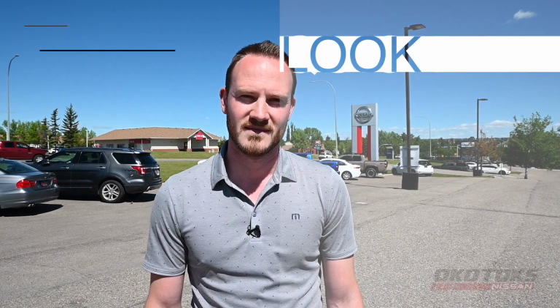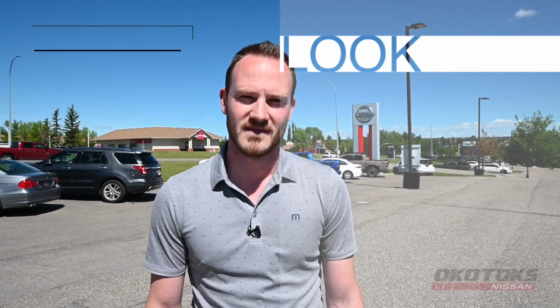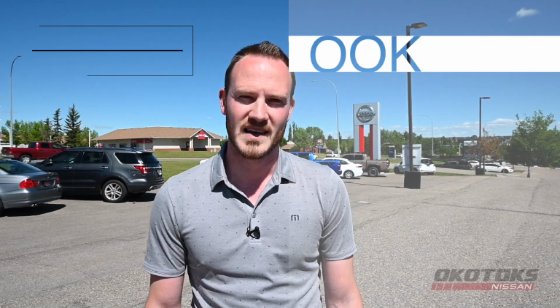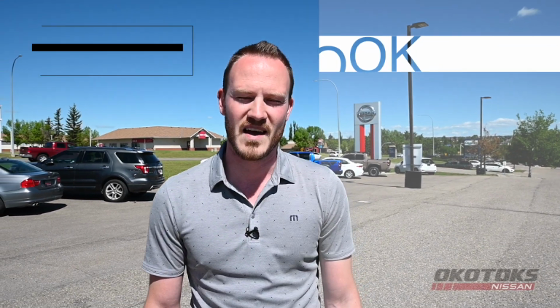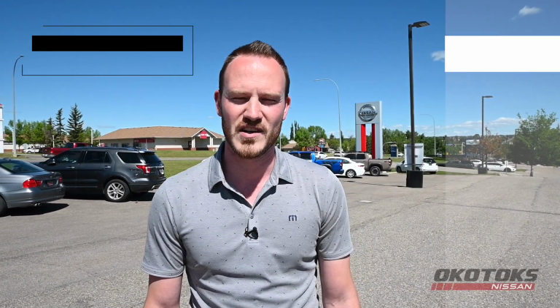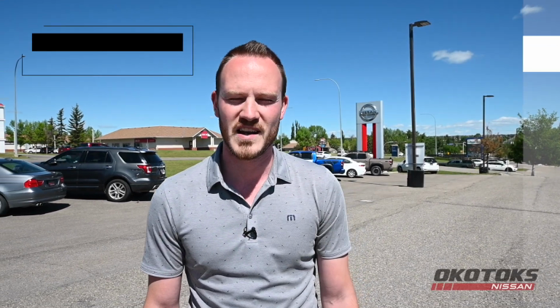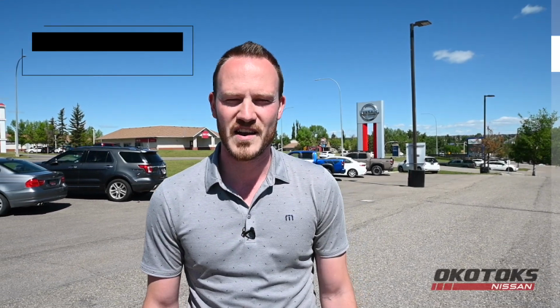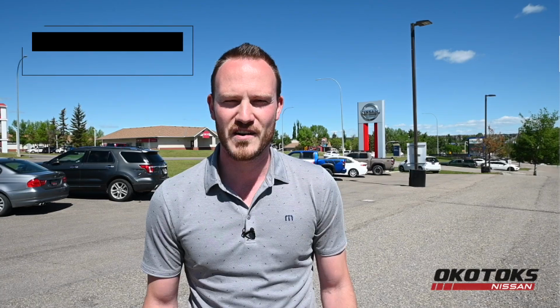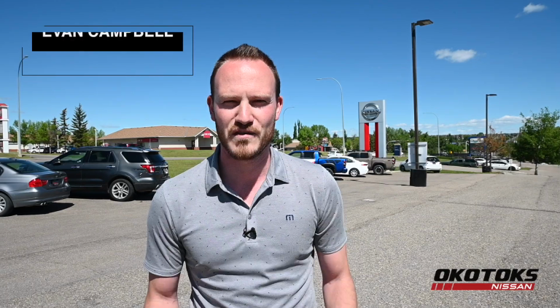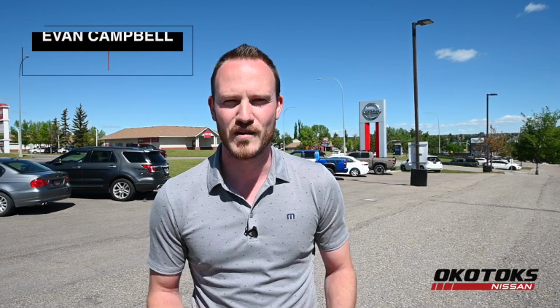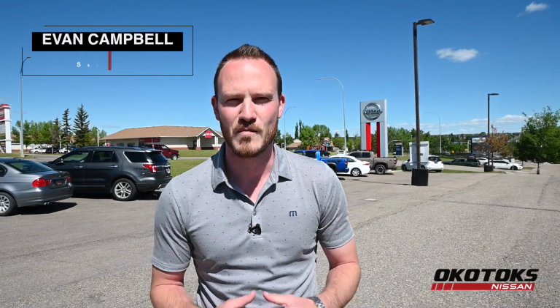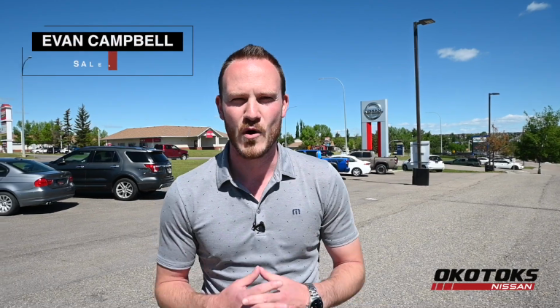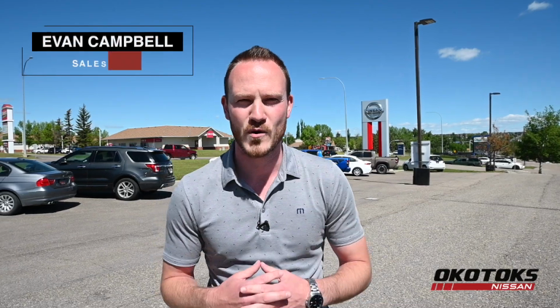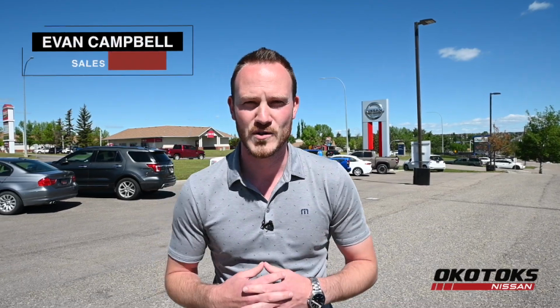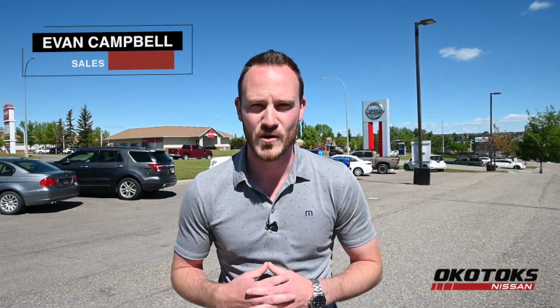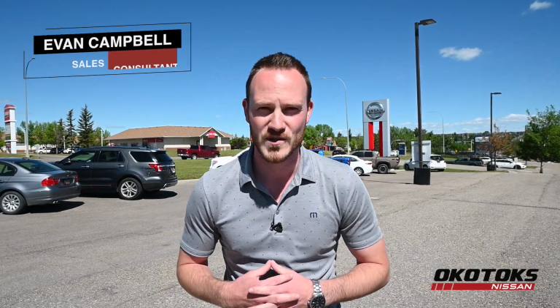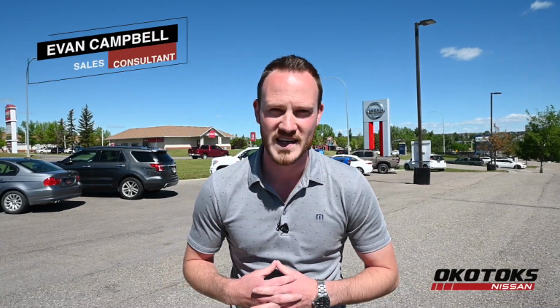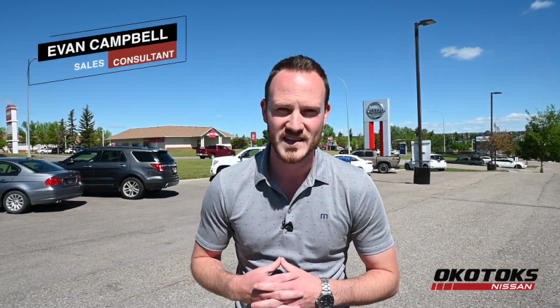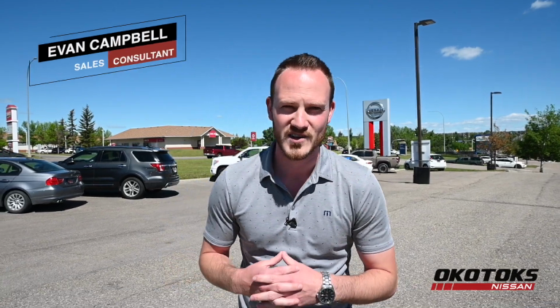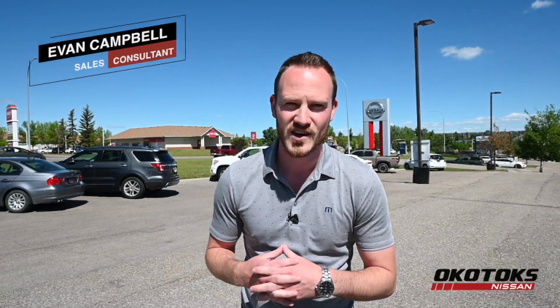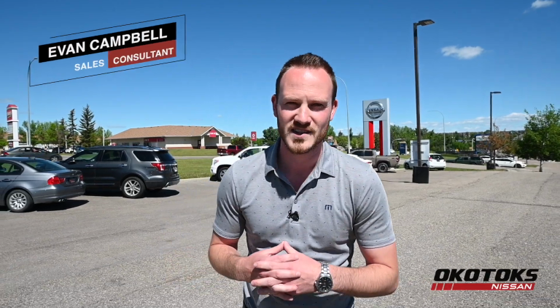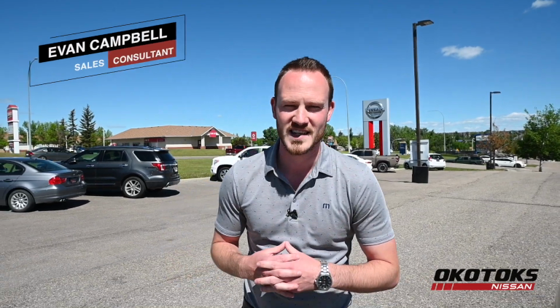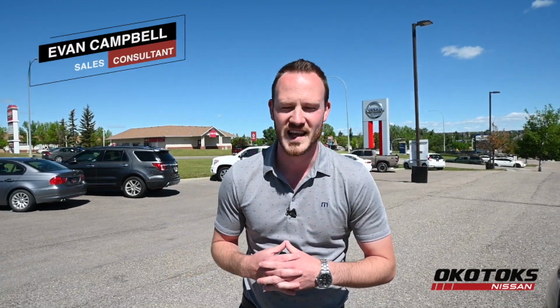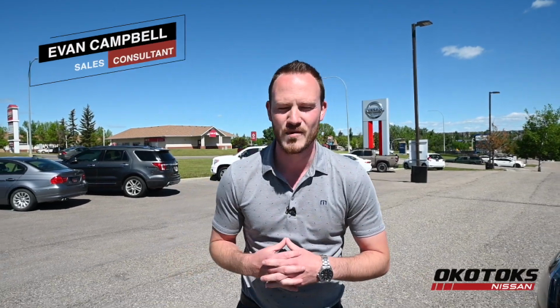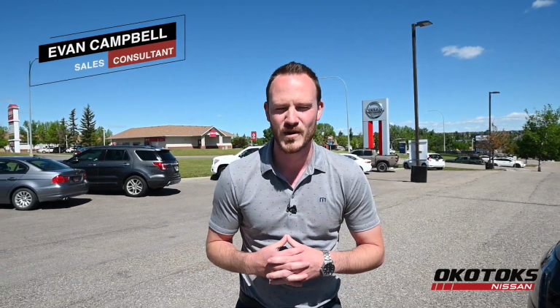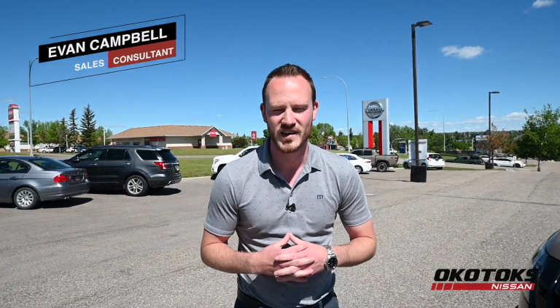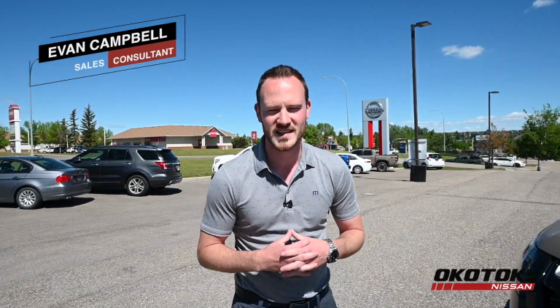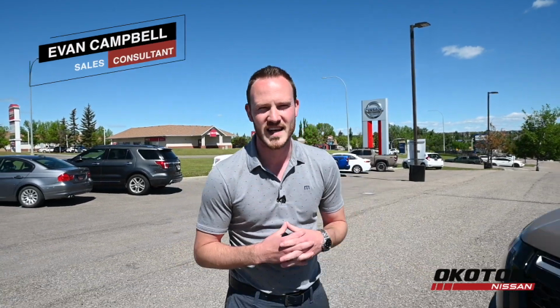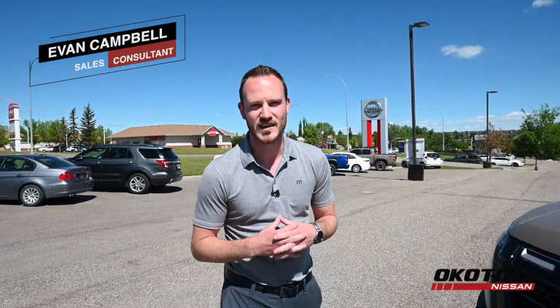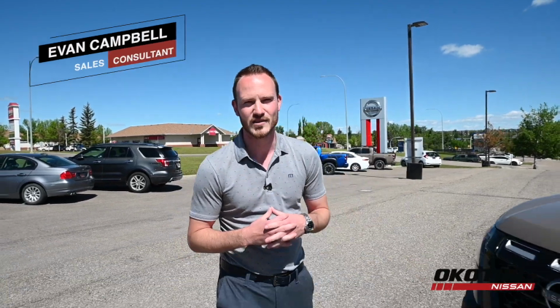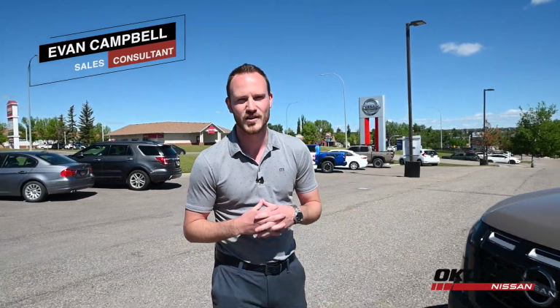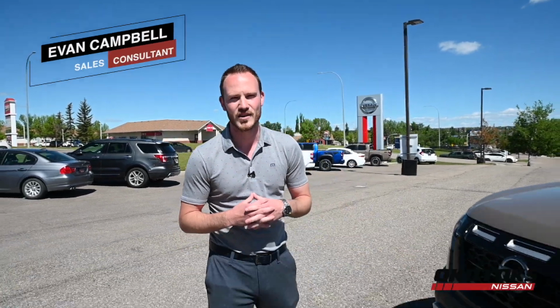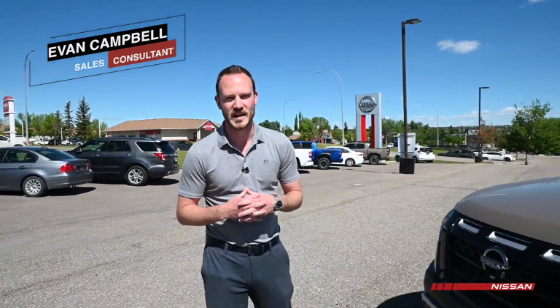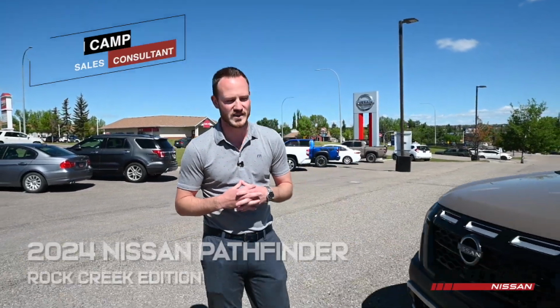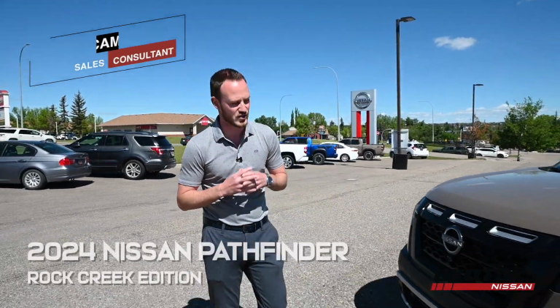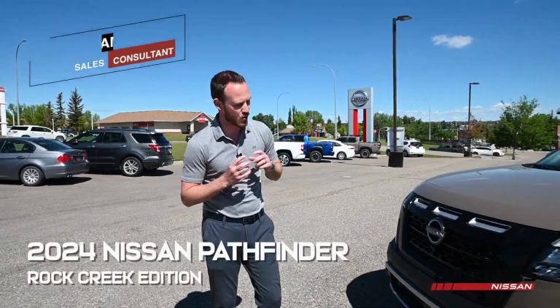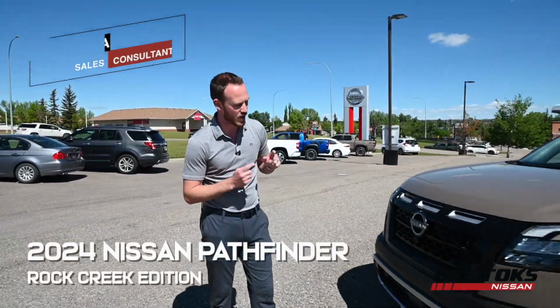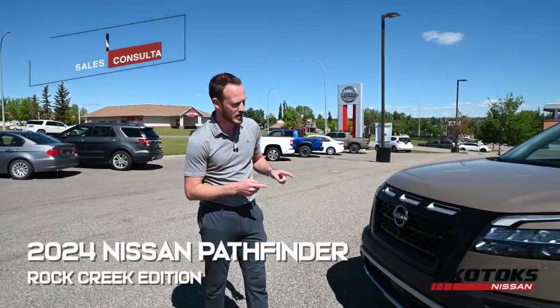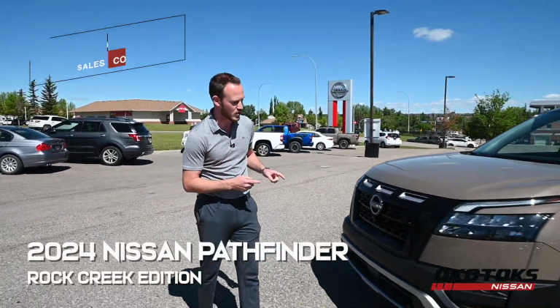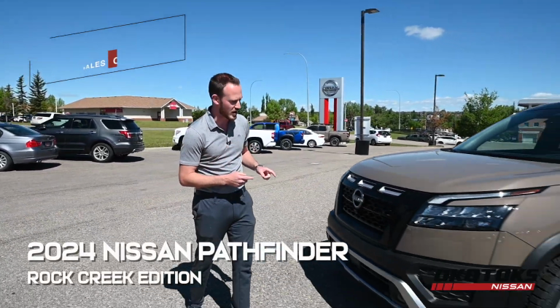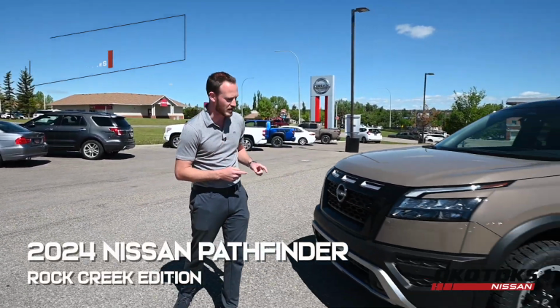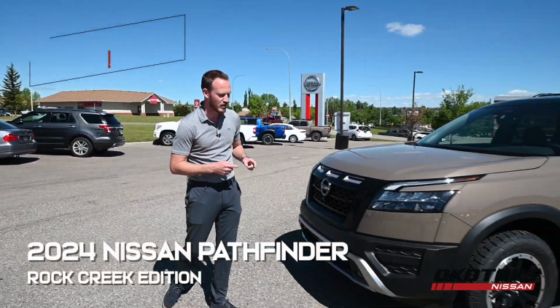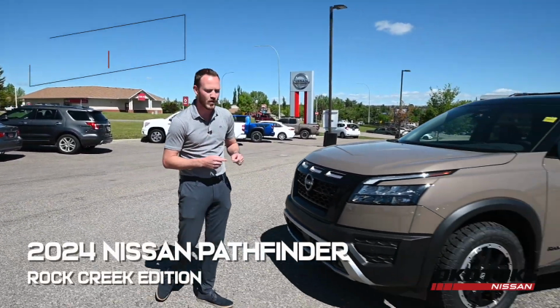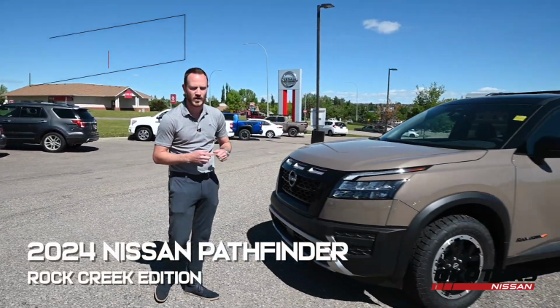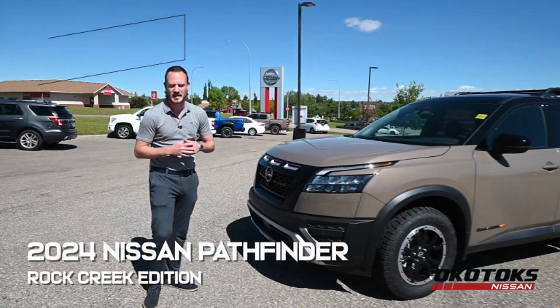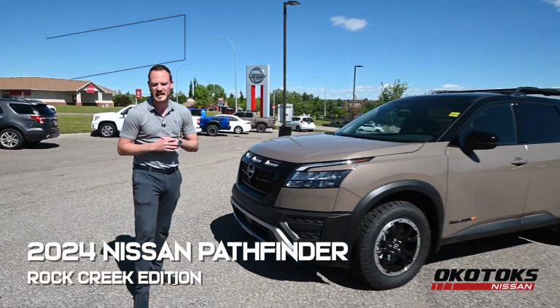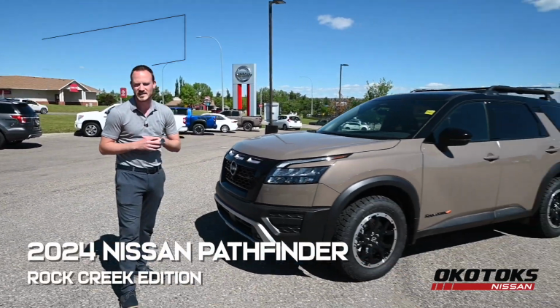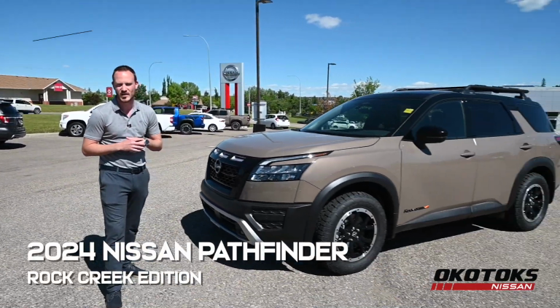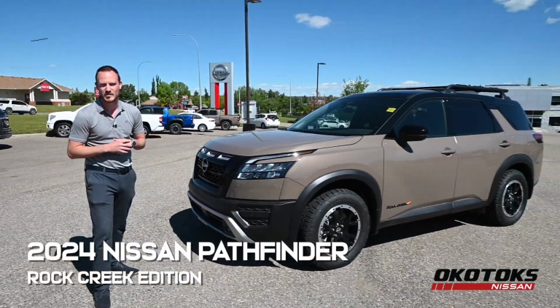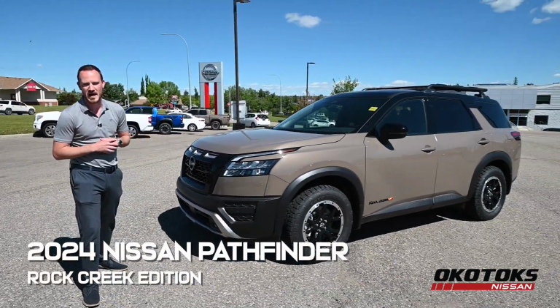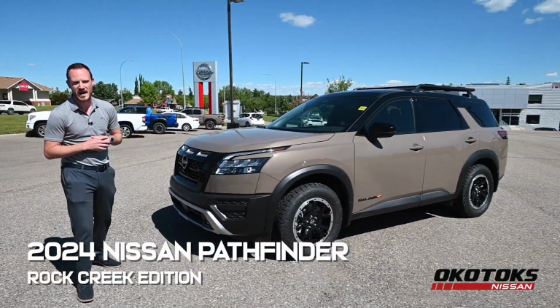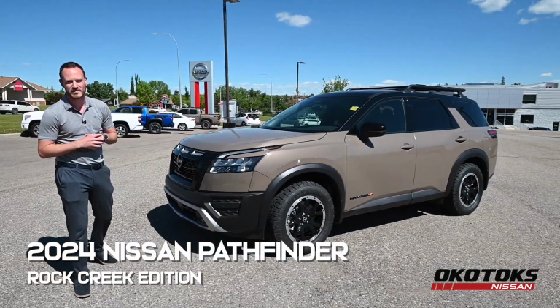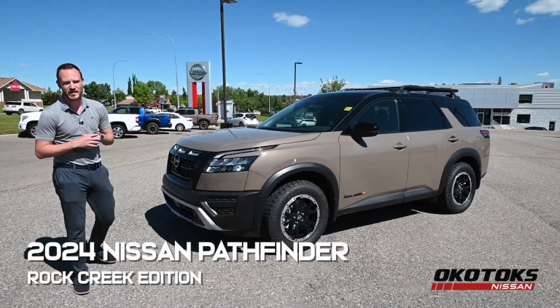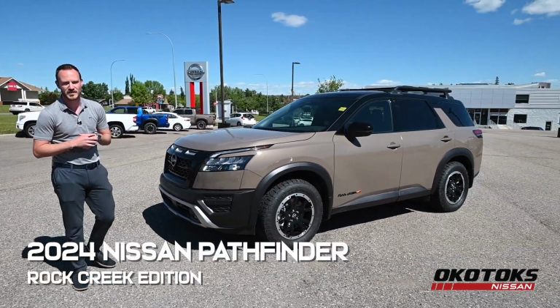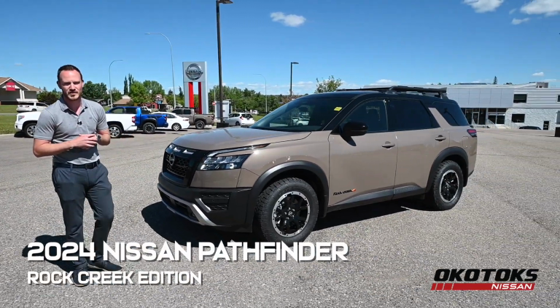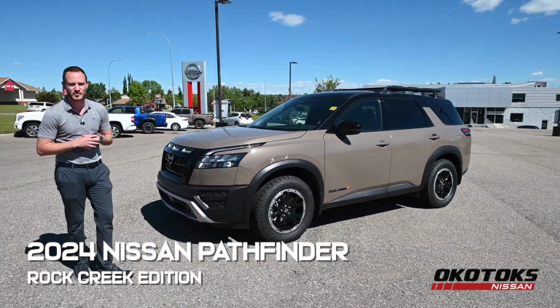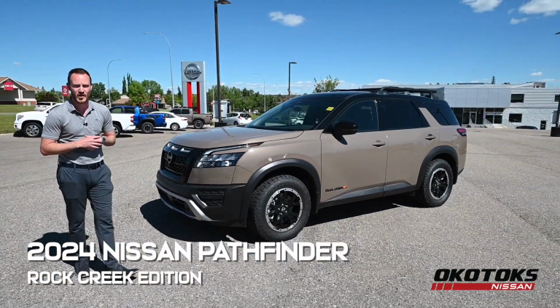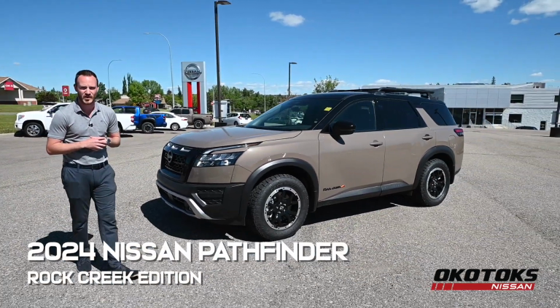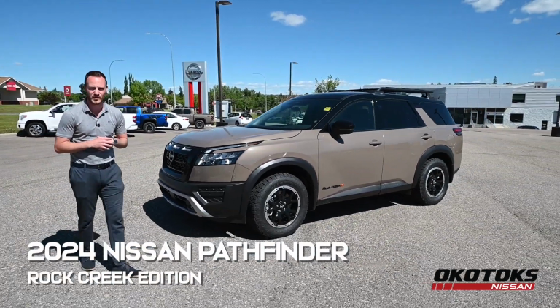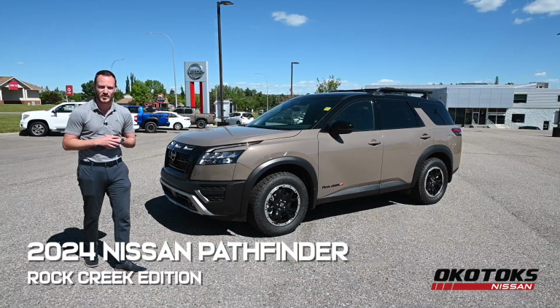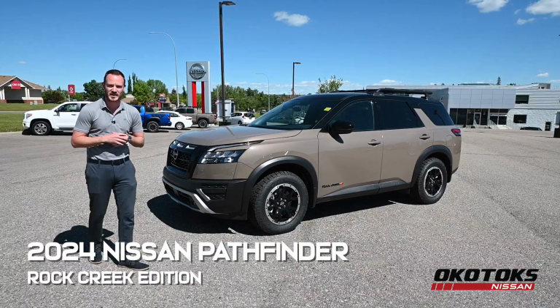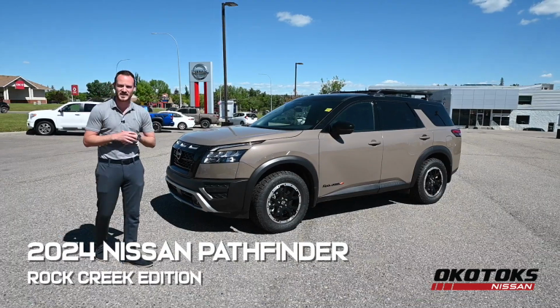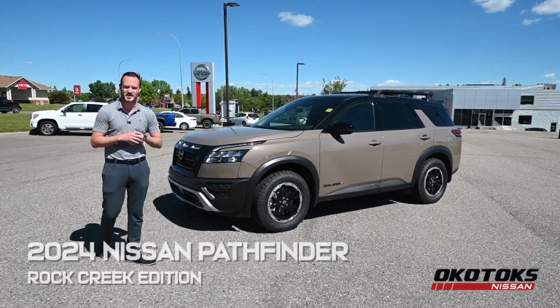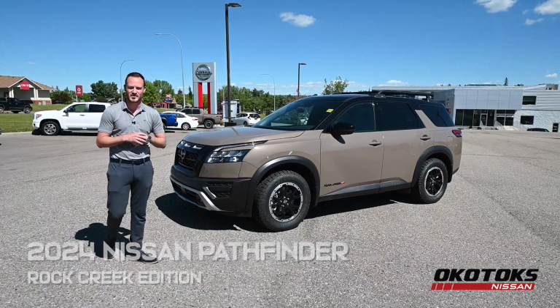Evan here from Okotoks Nissan. Today we're going to take a look at the 2024 Nissan Pathfinder Rock Creek Edition.